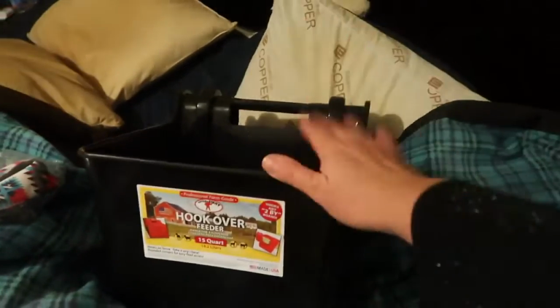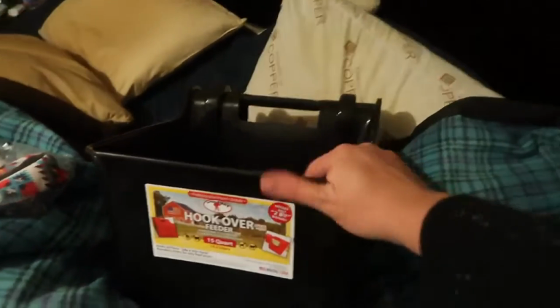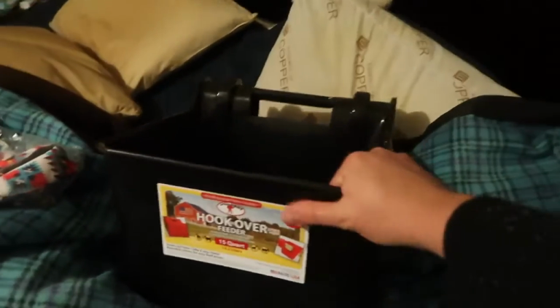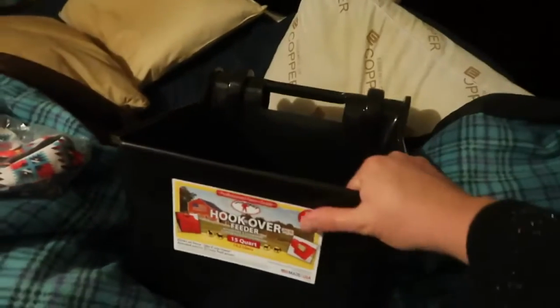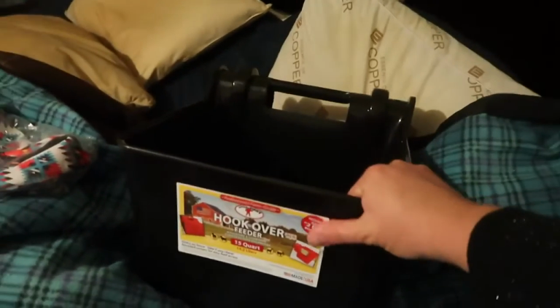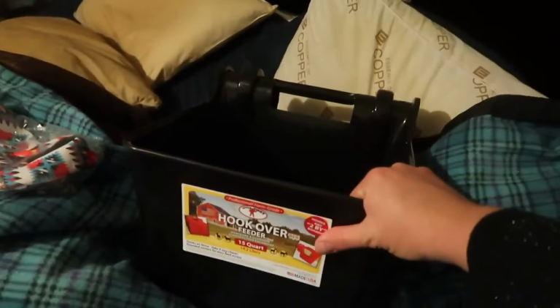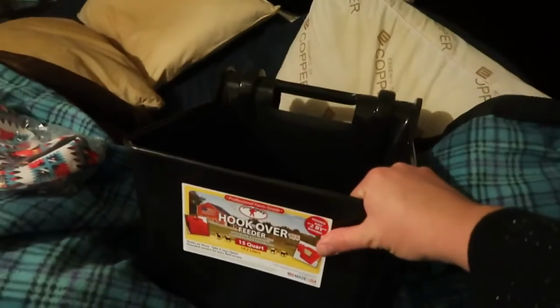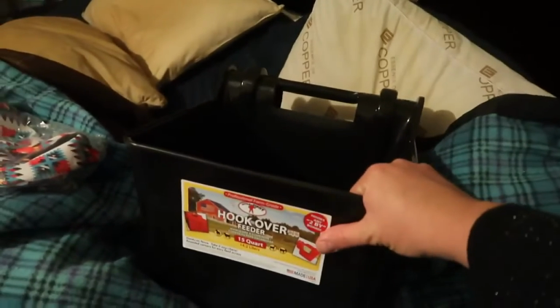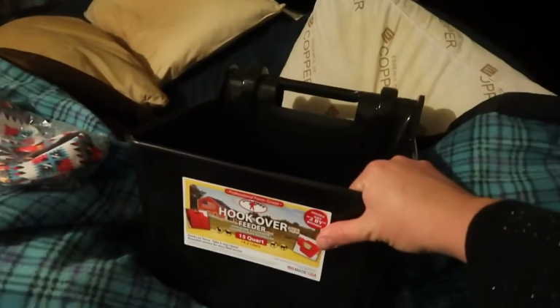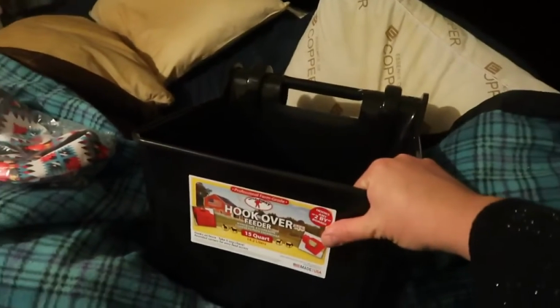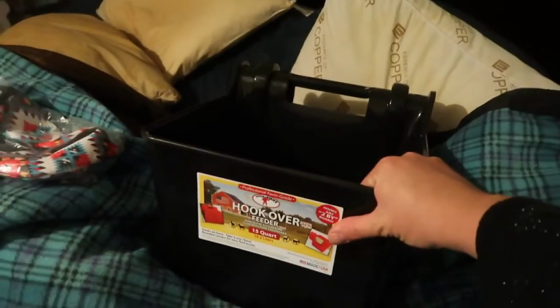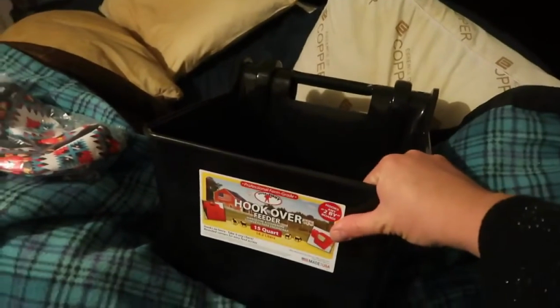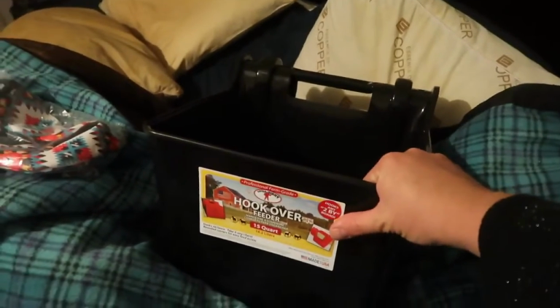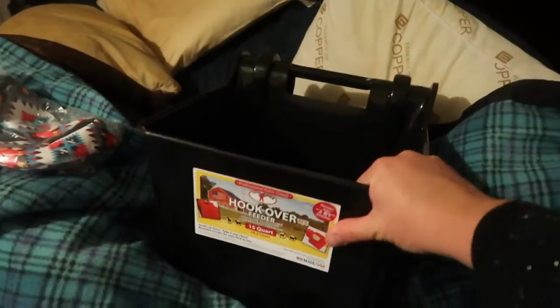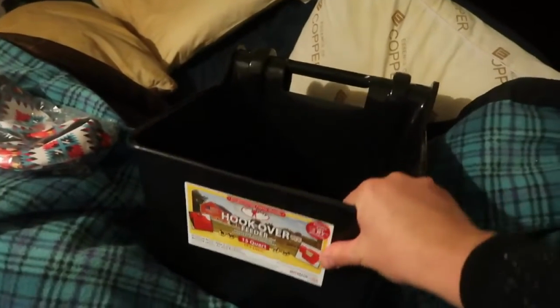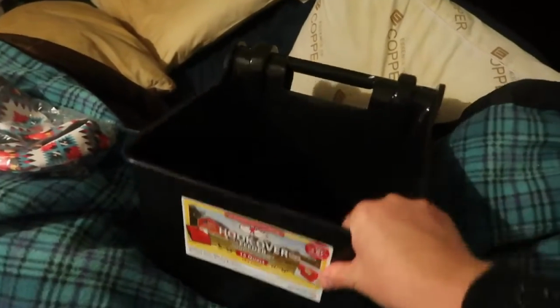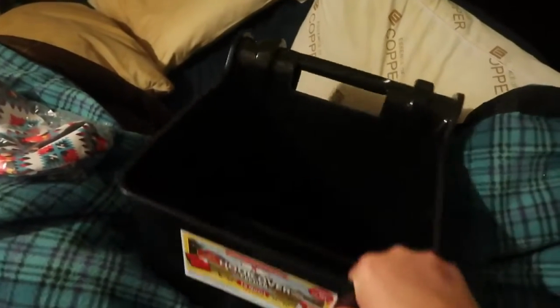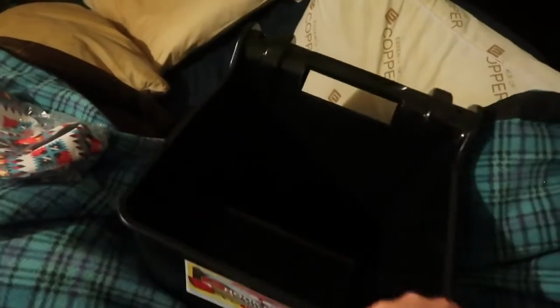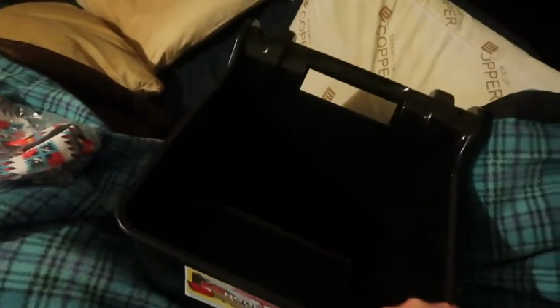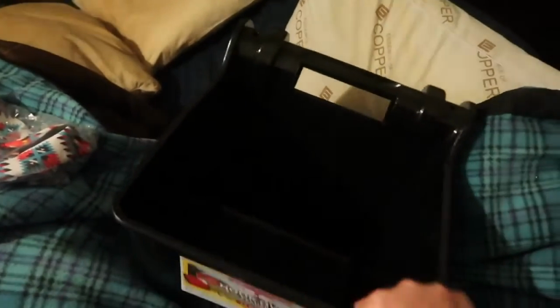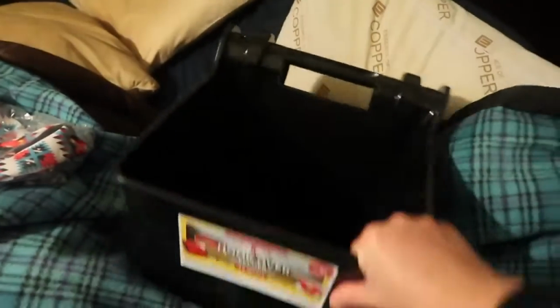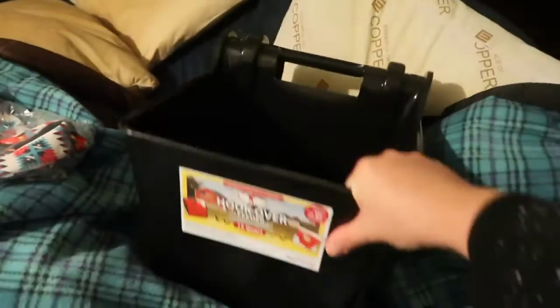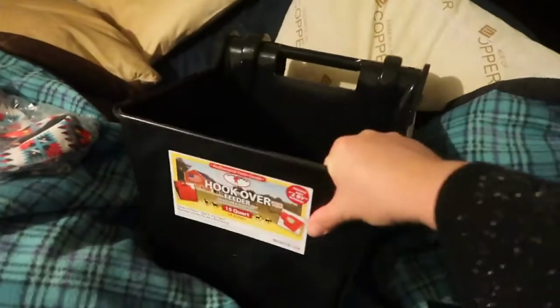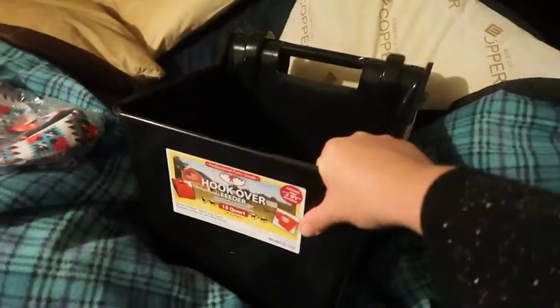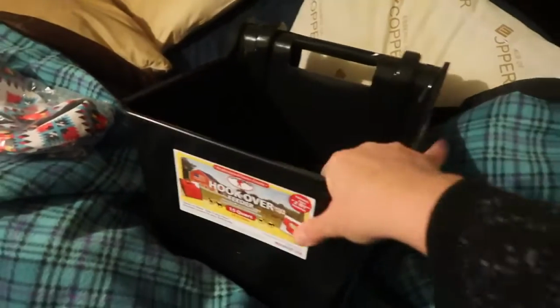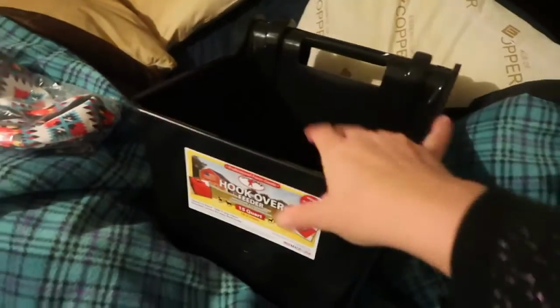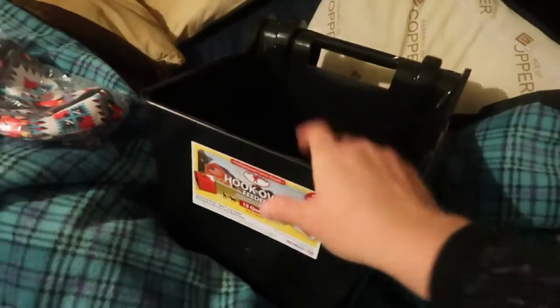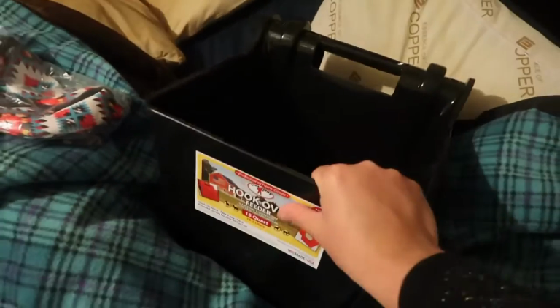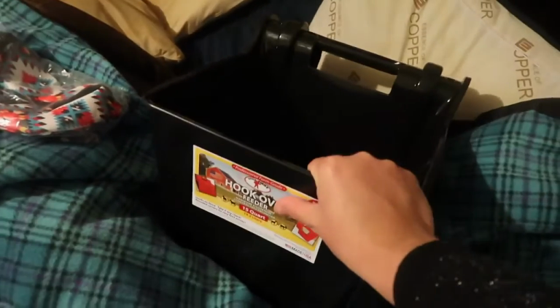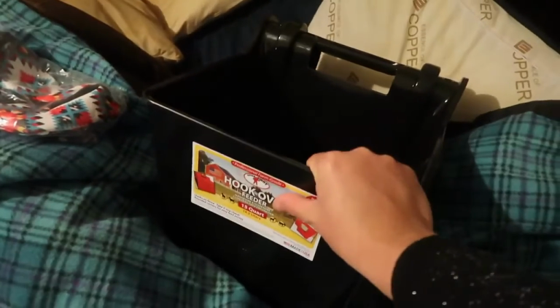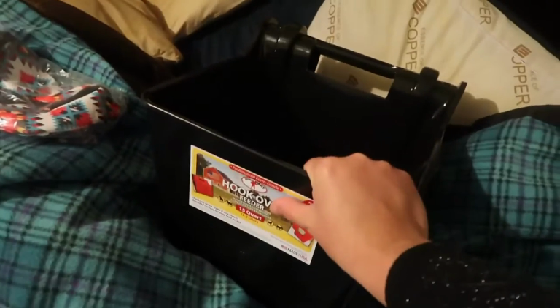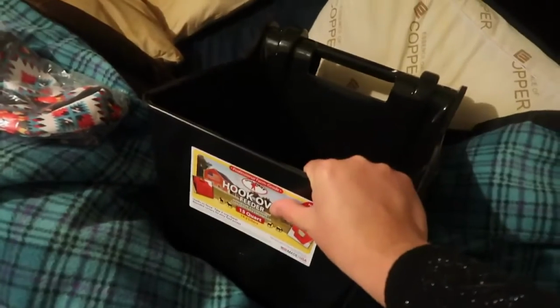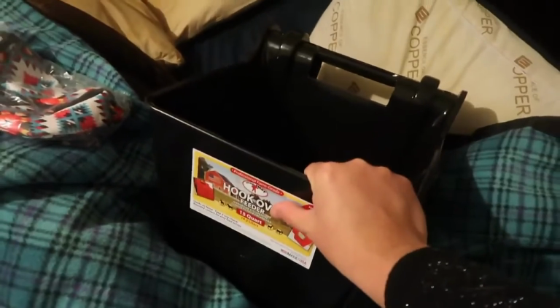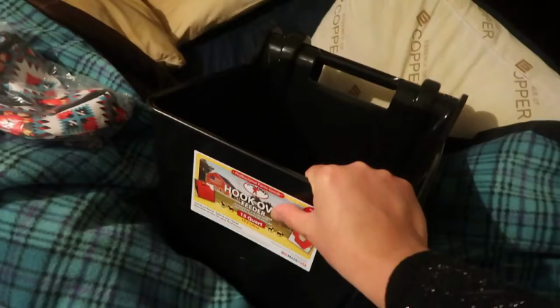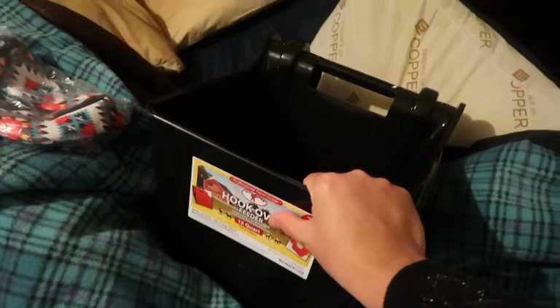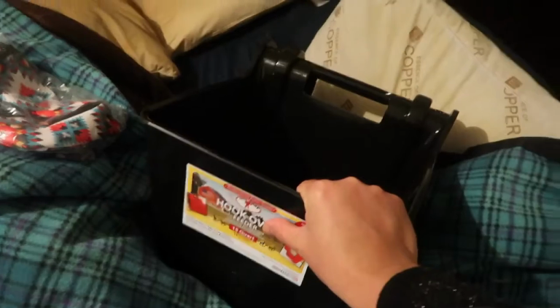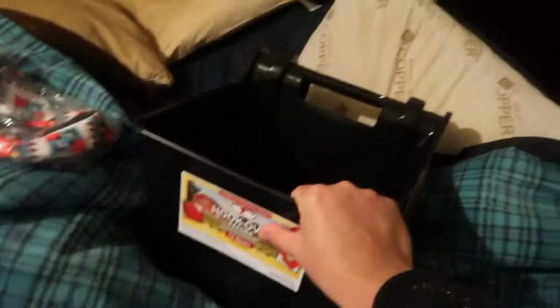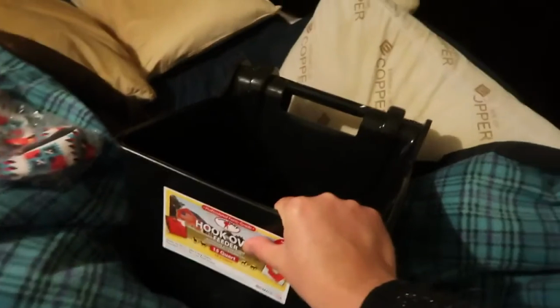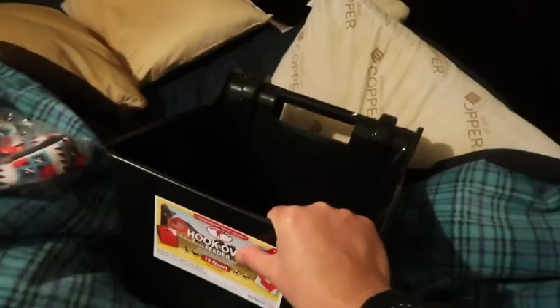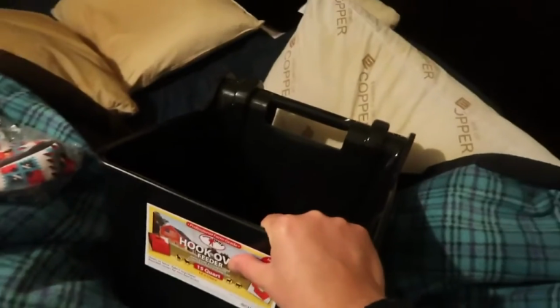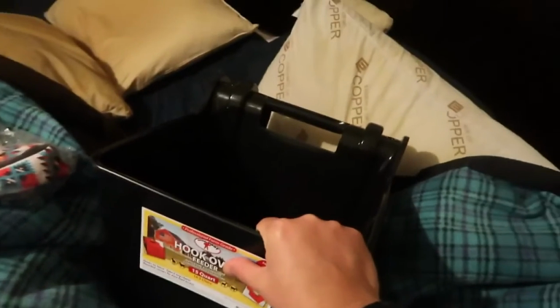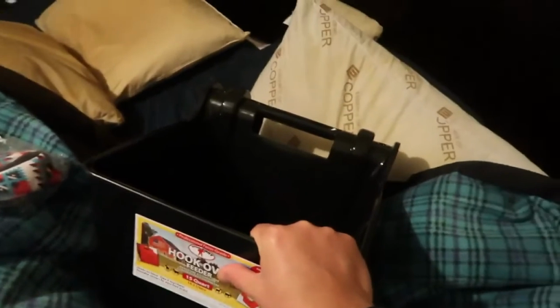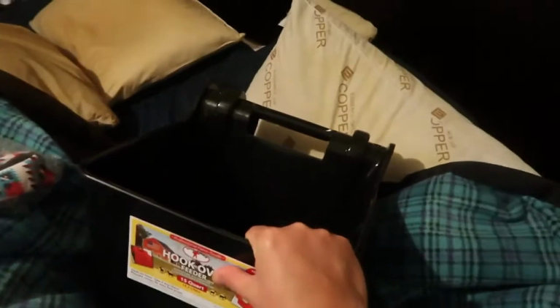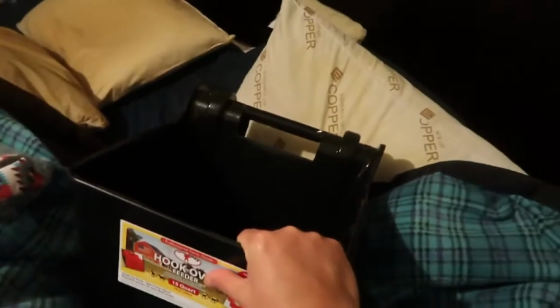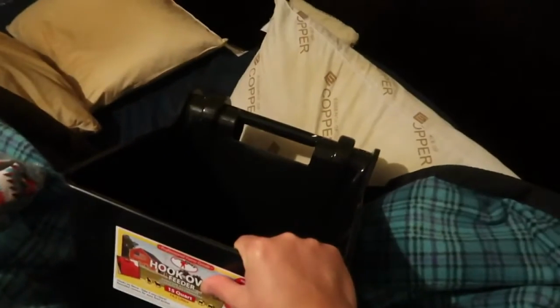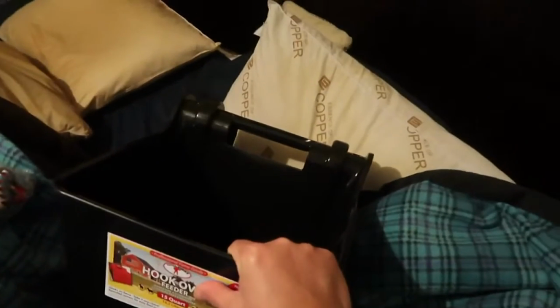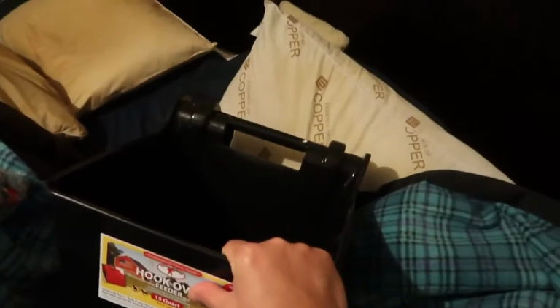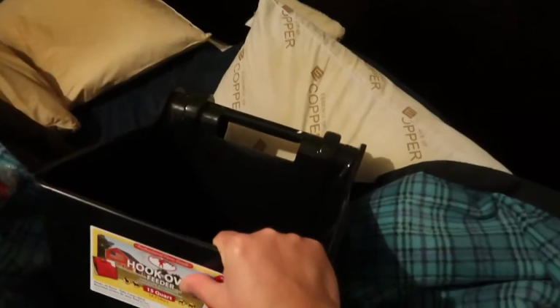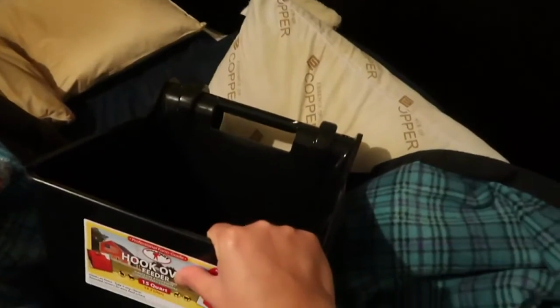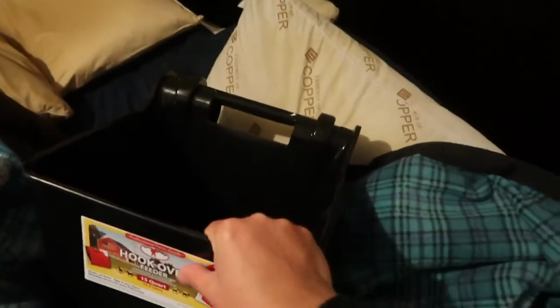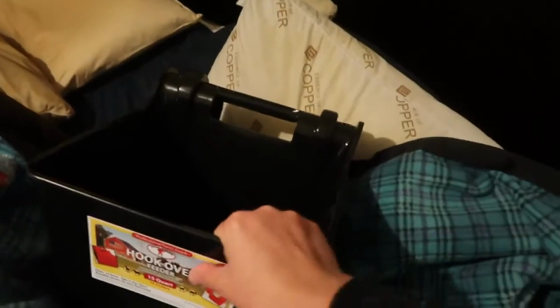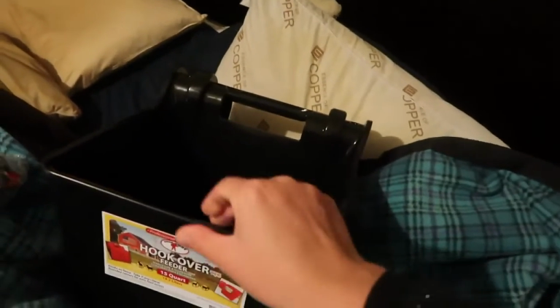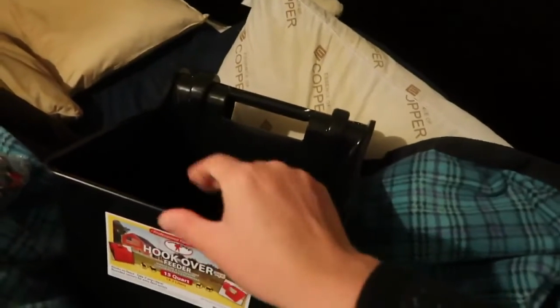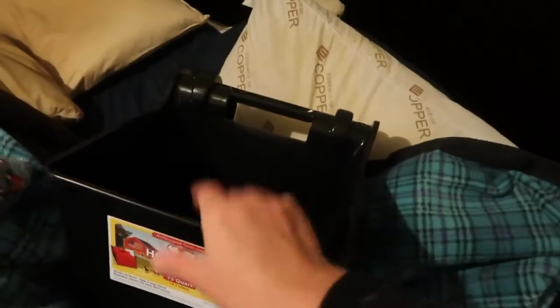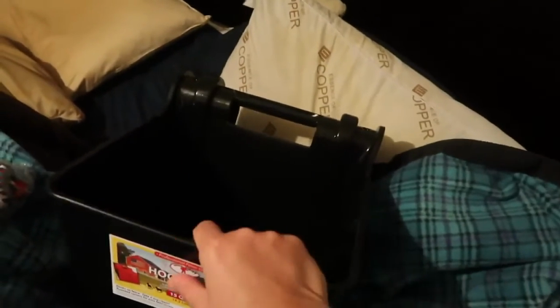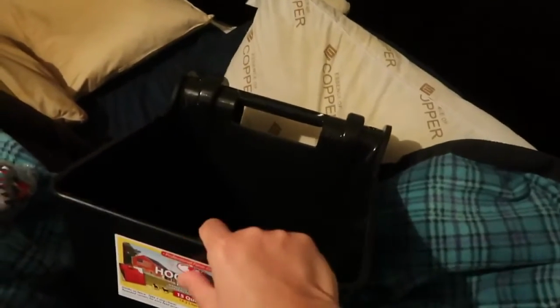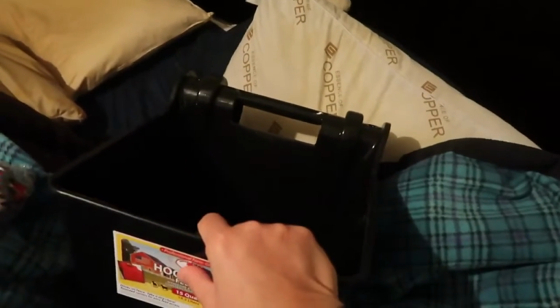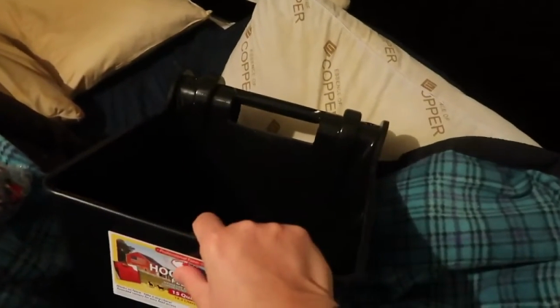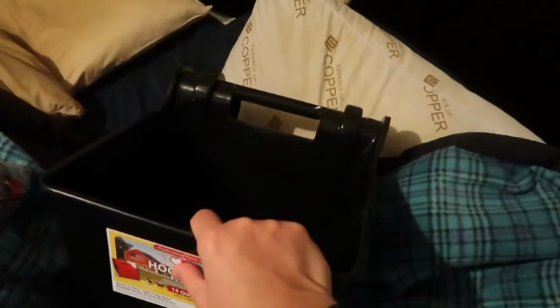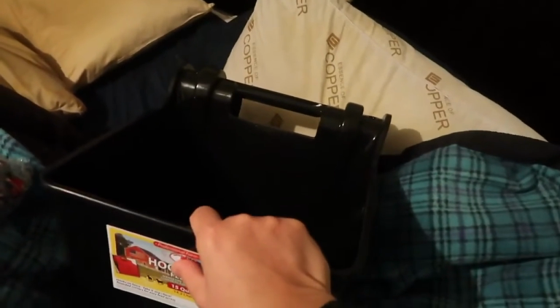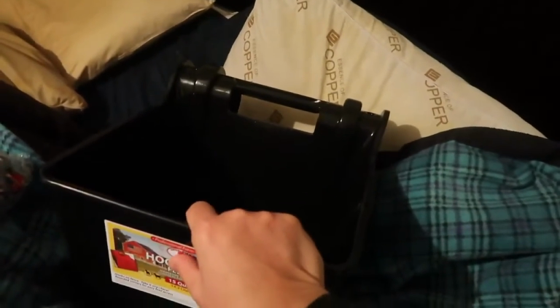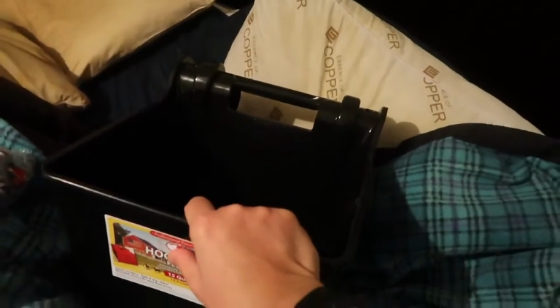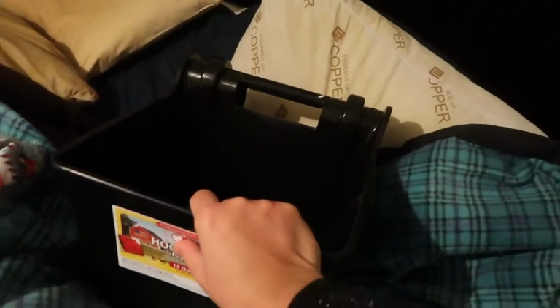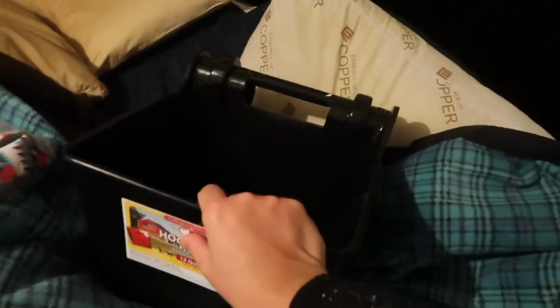I got one of these hookover feeders which I'm super excited about. I'm going to see if I really like it and if I do, I'm going to add them to all of my stalls.